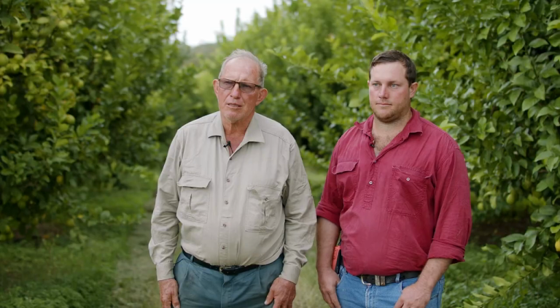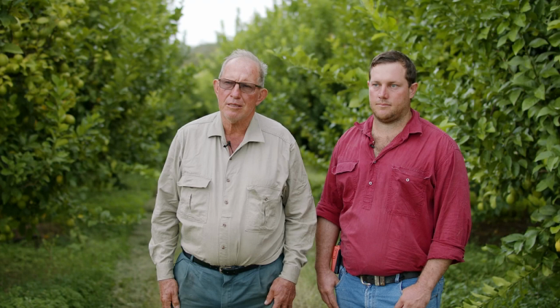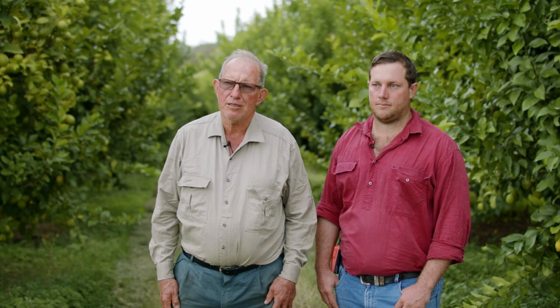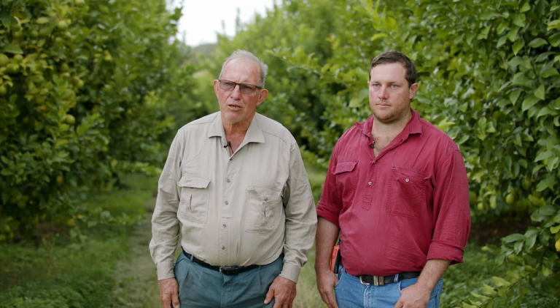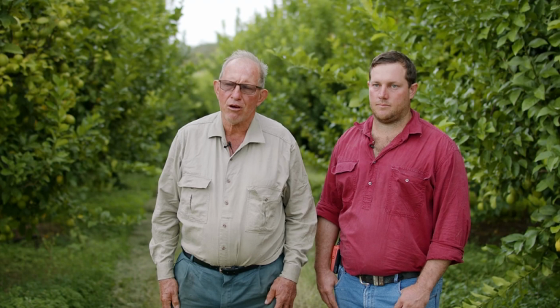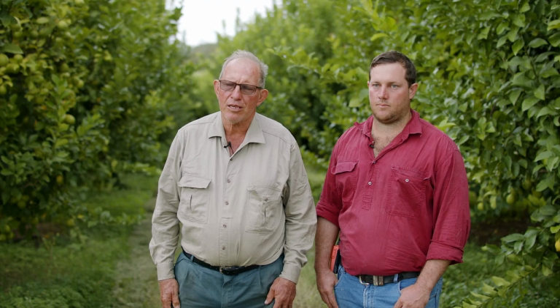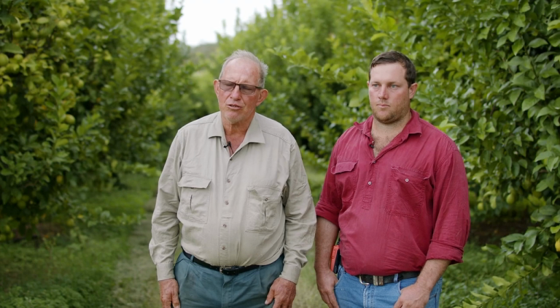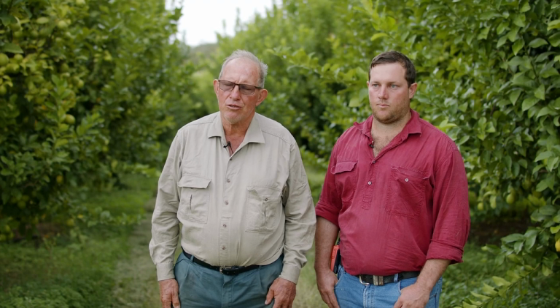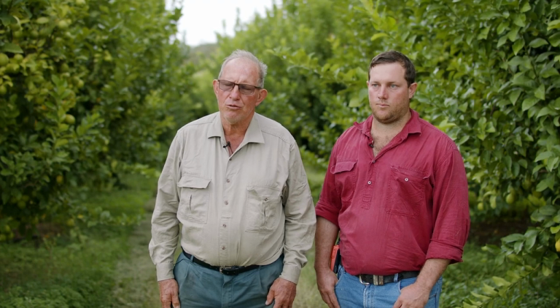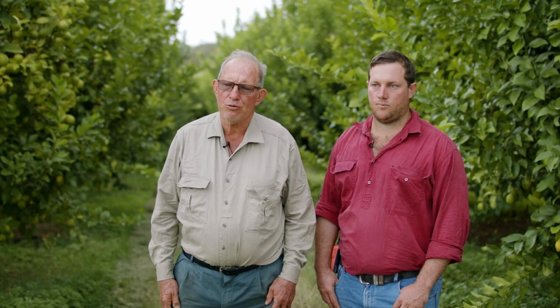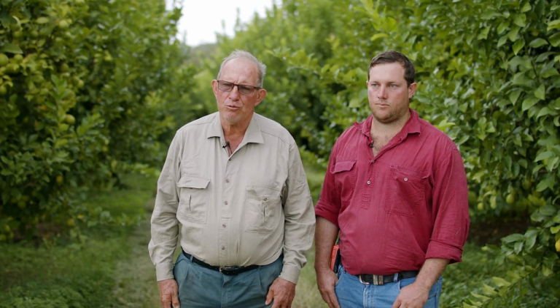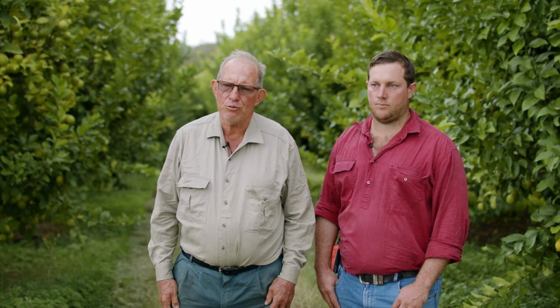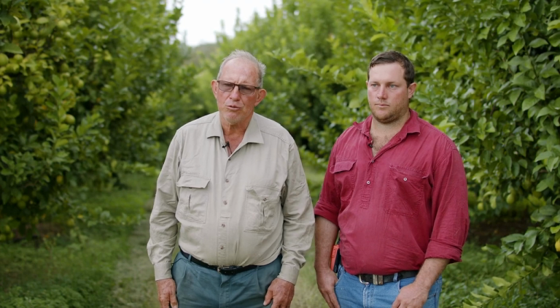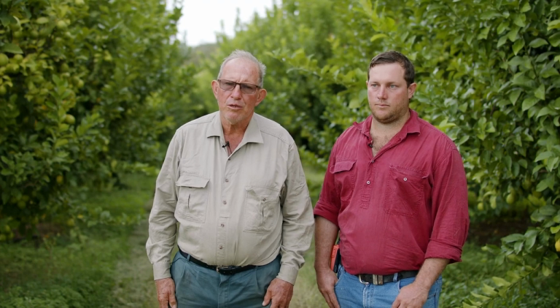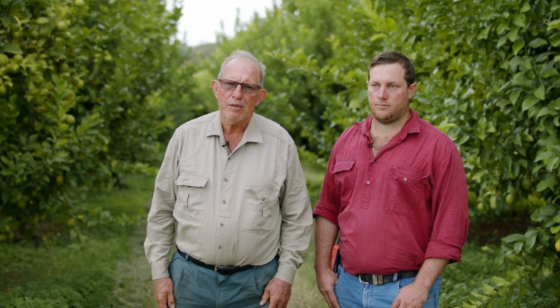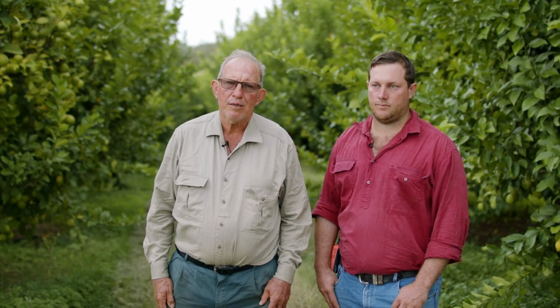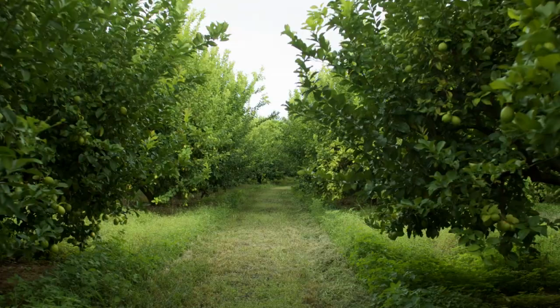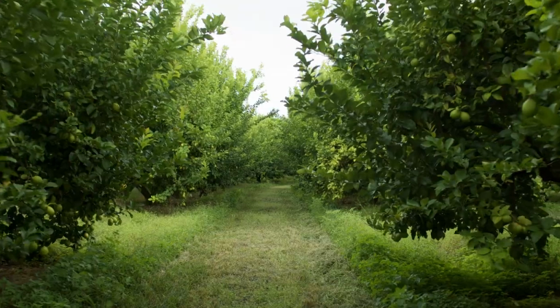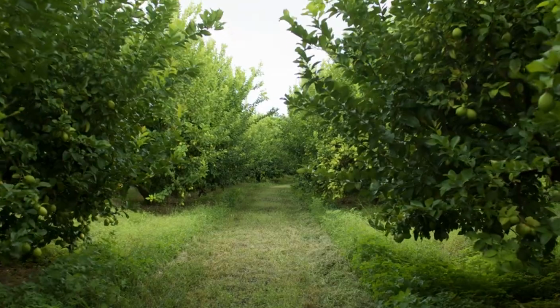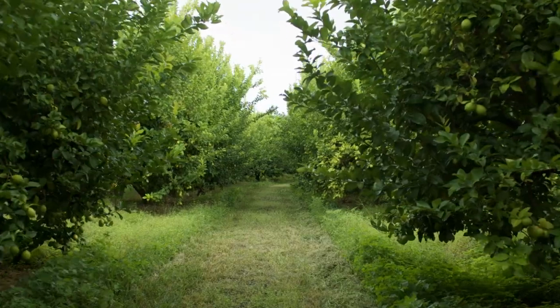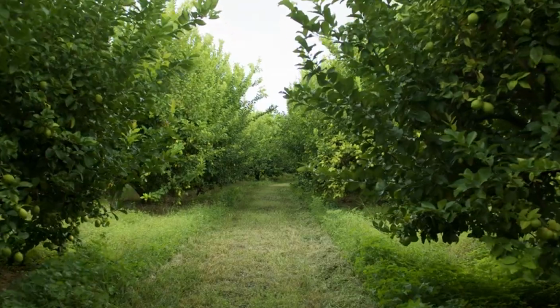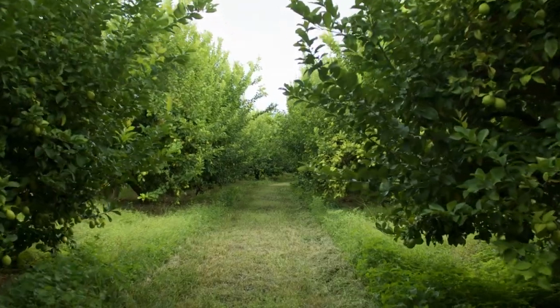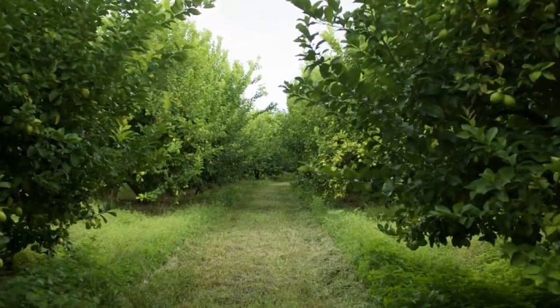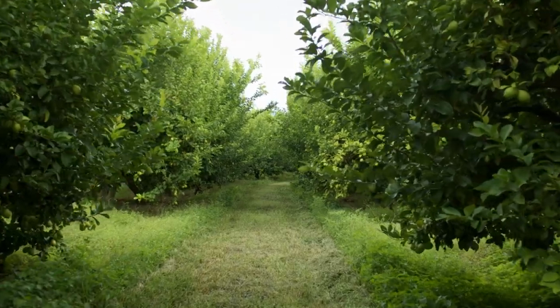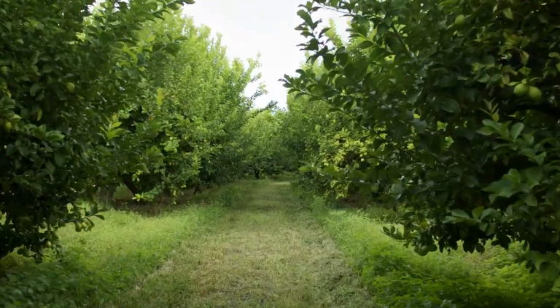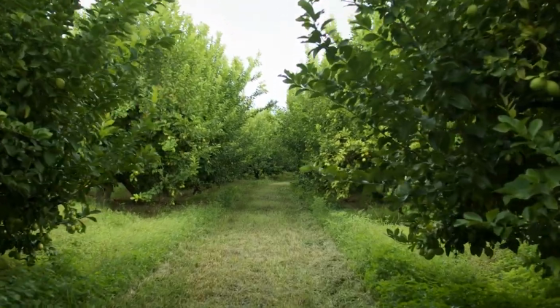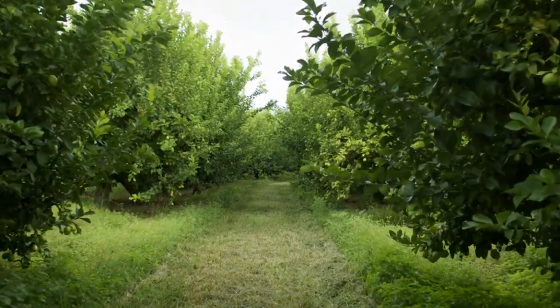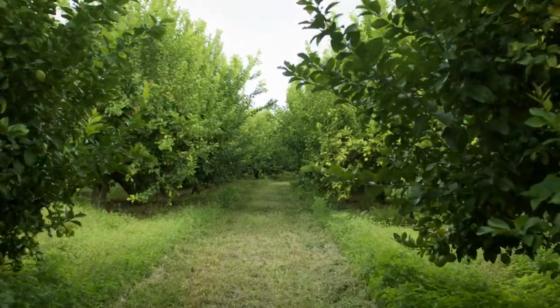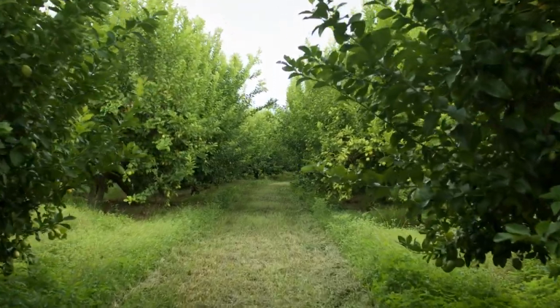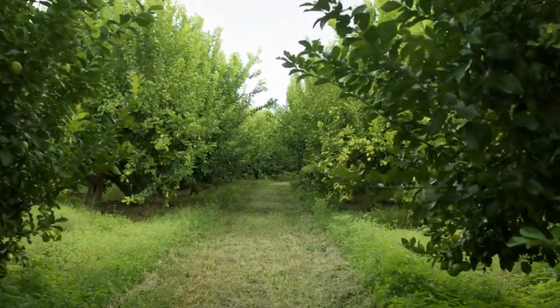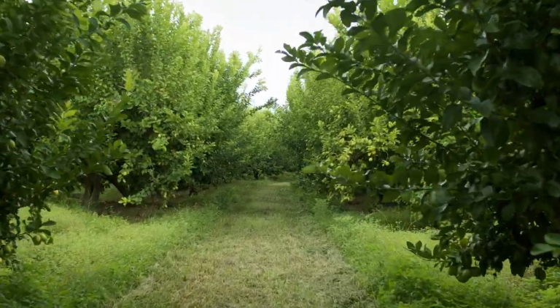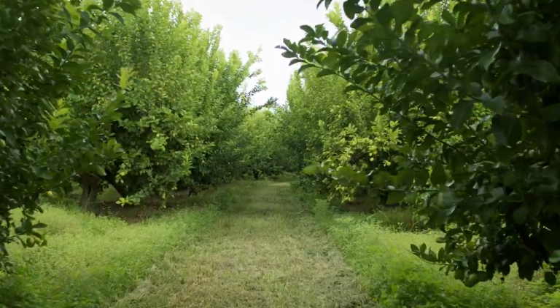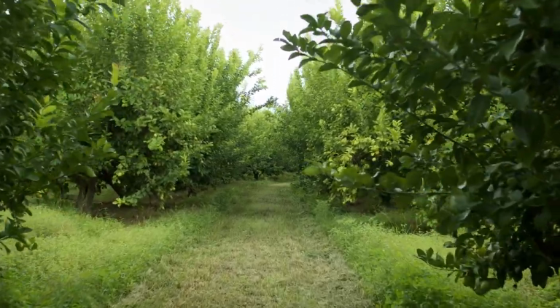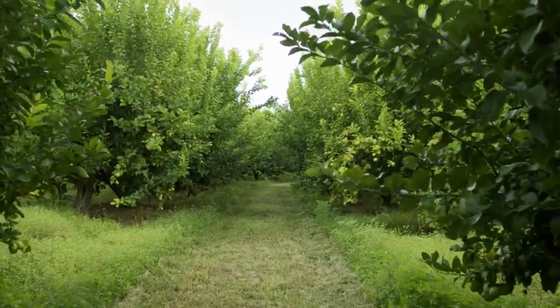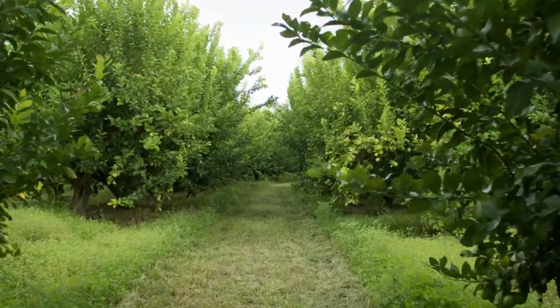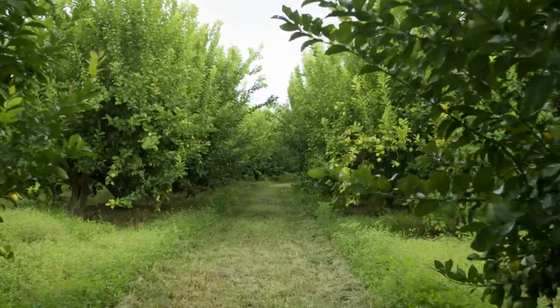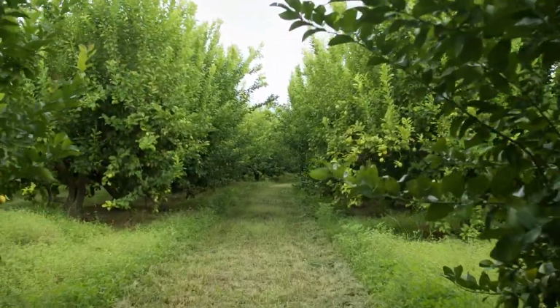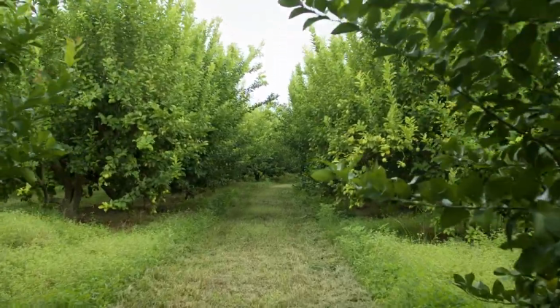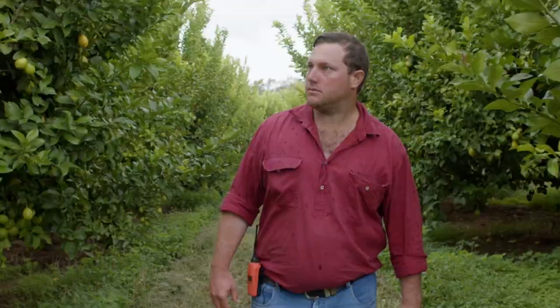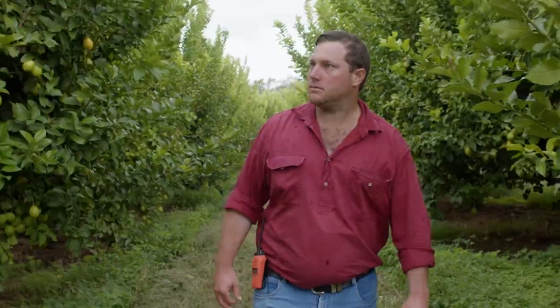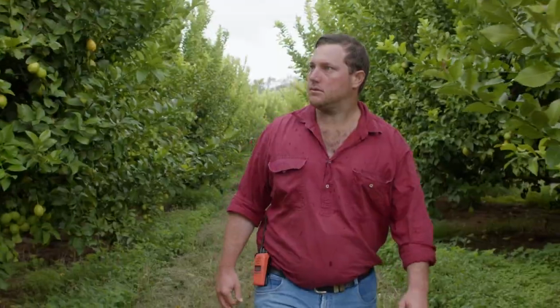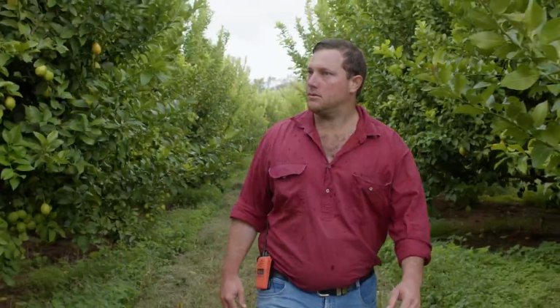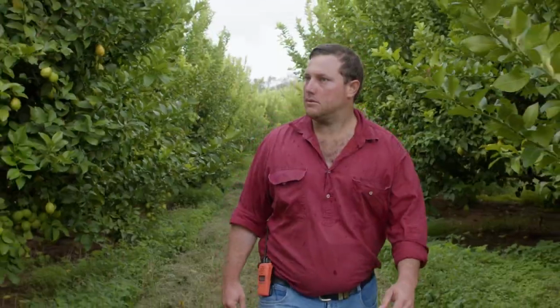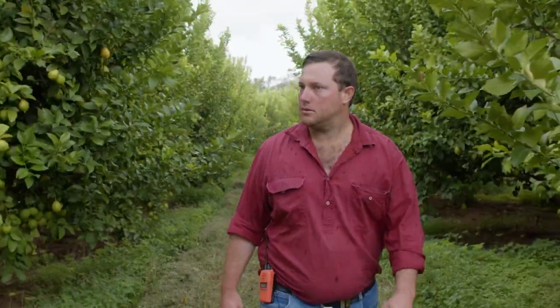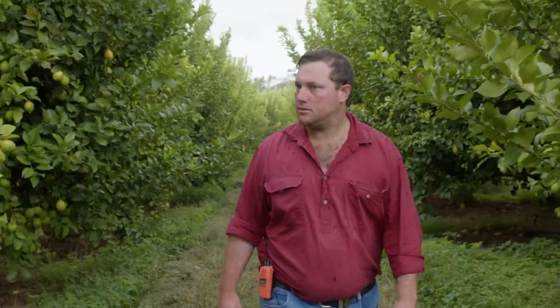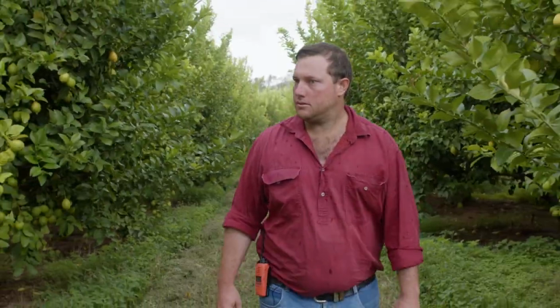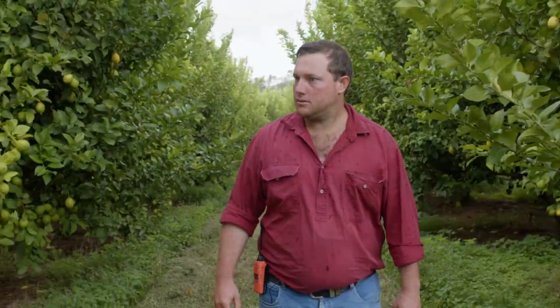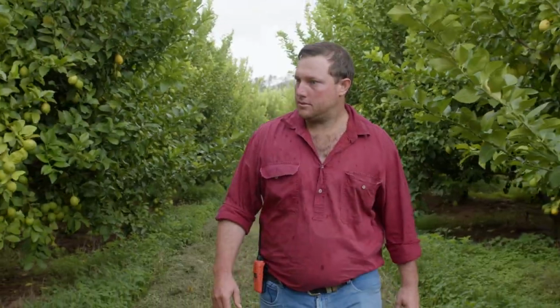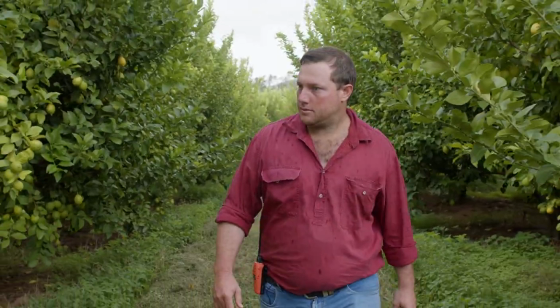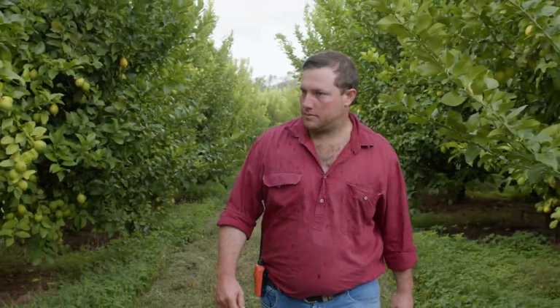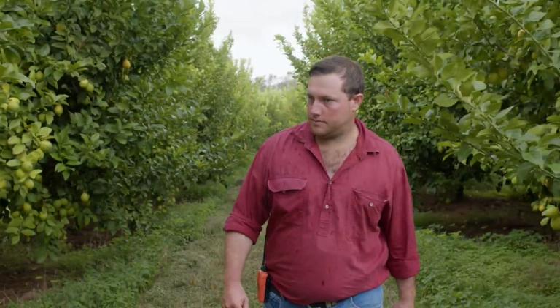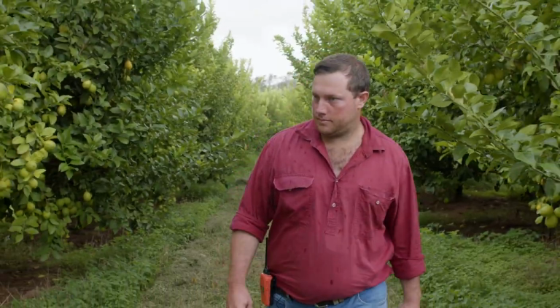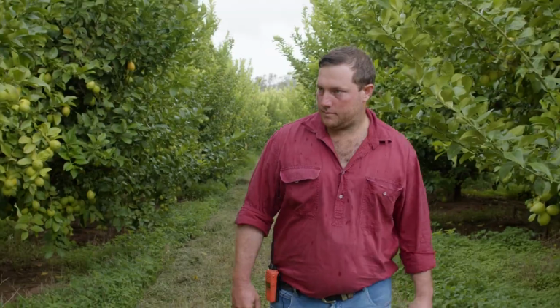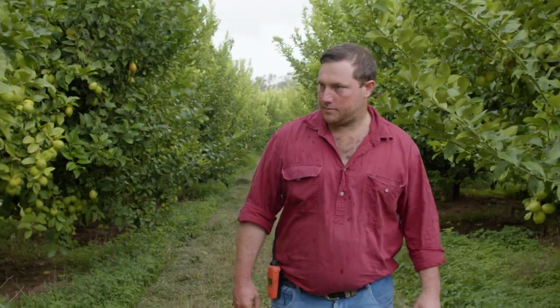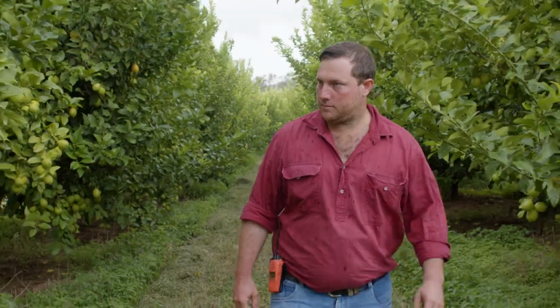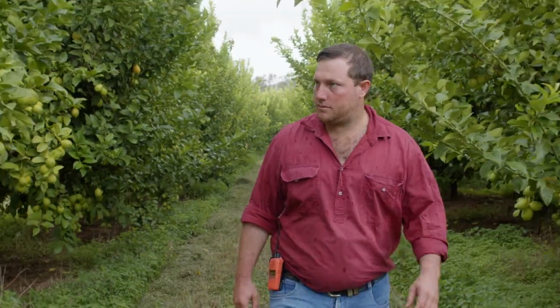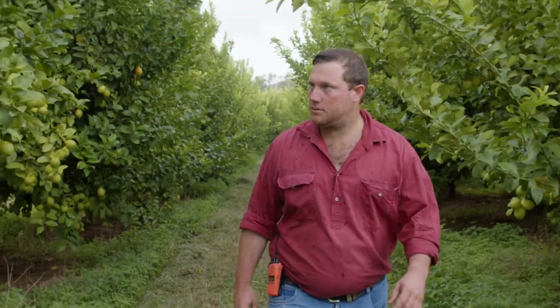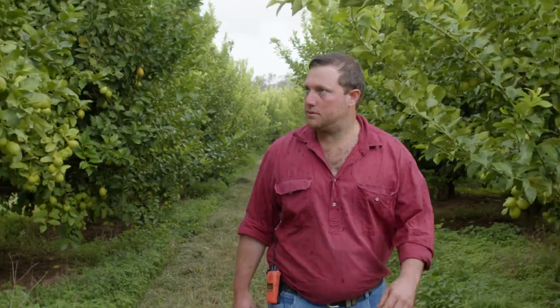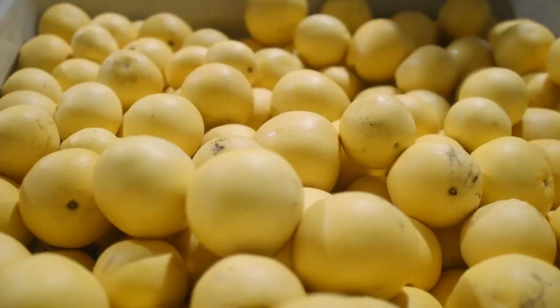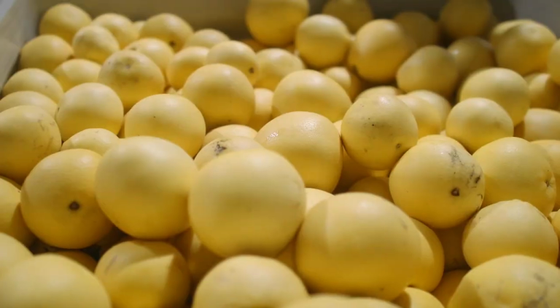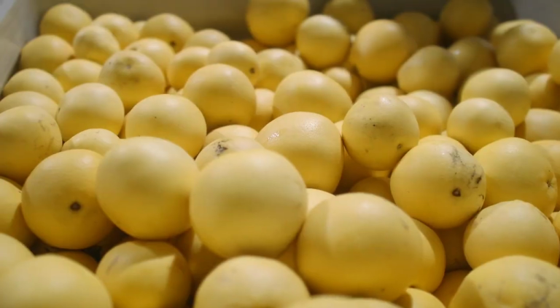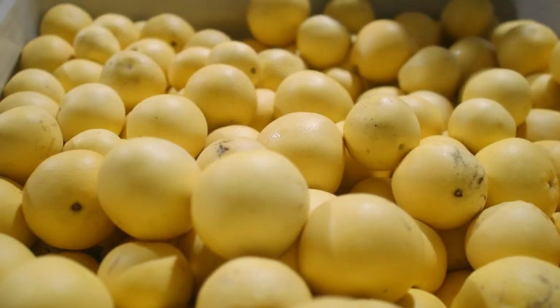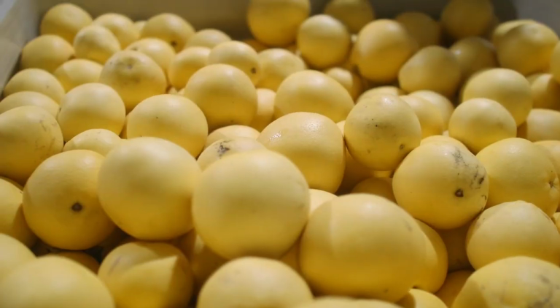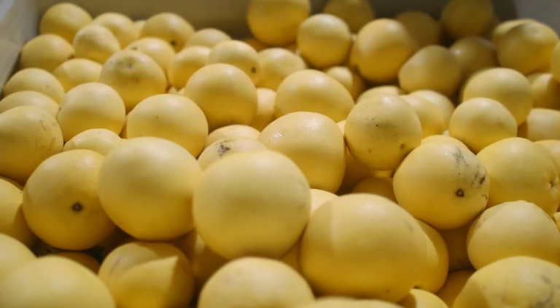Decided to try something different. Everybody else was doing mangoes, so I decided to do citrus.